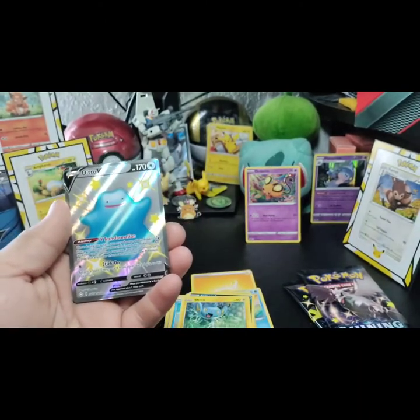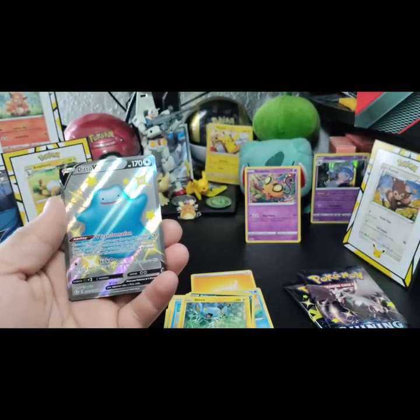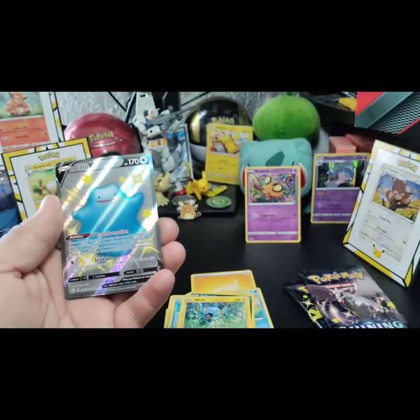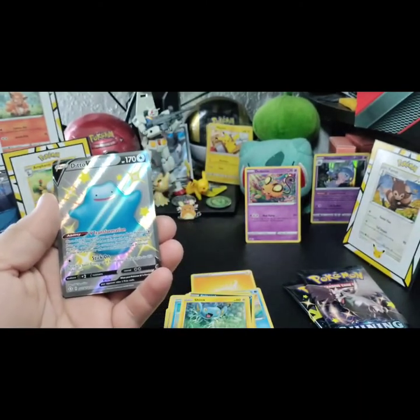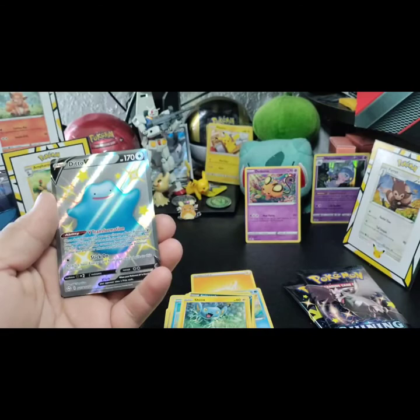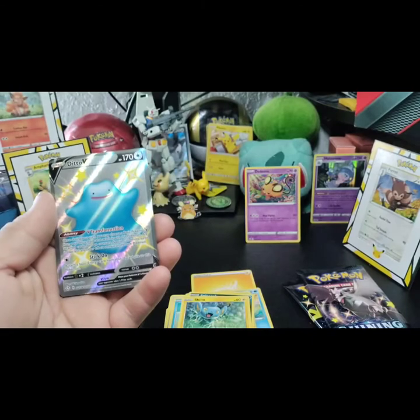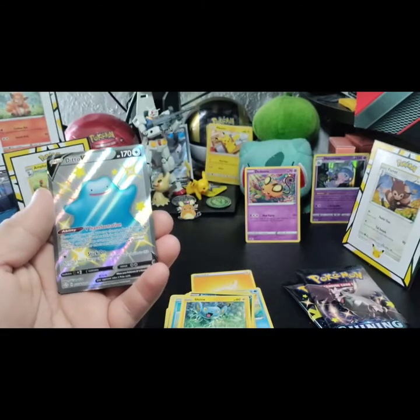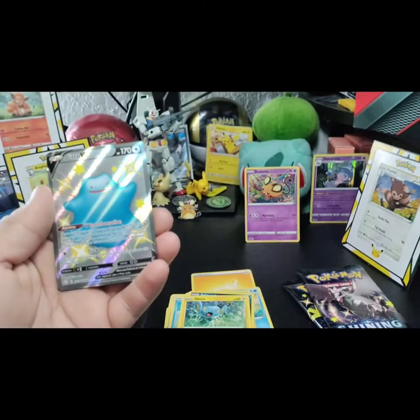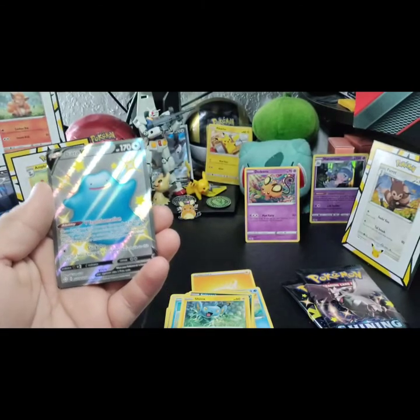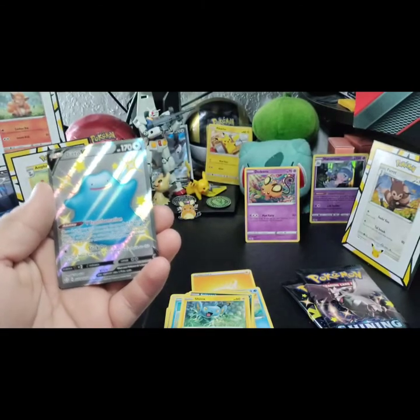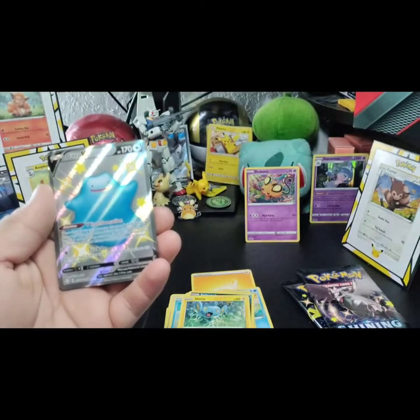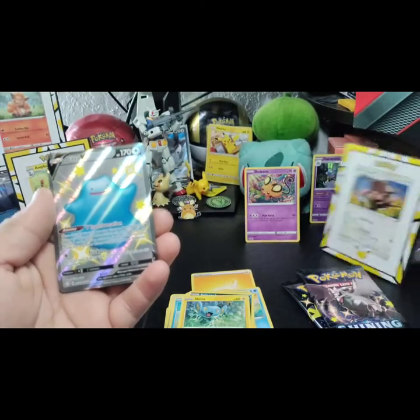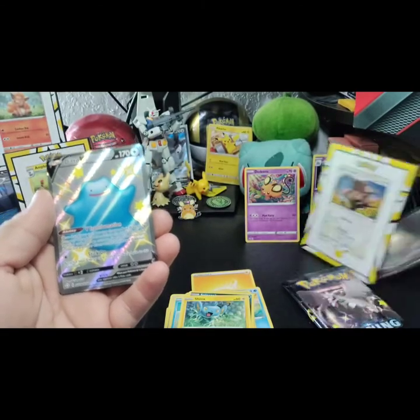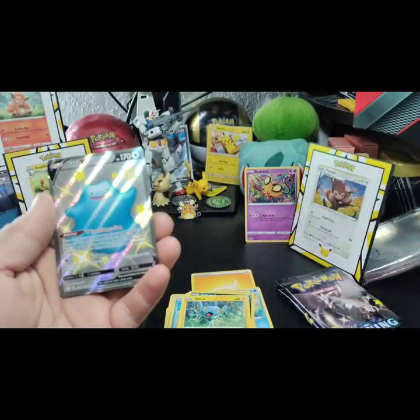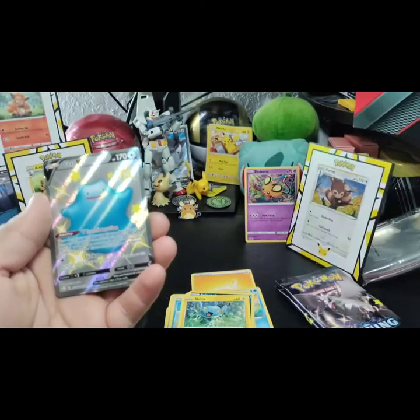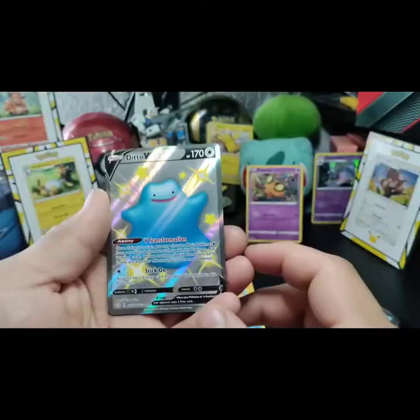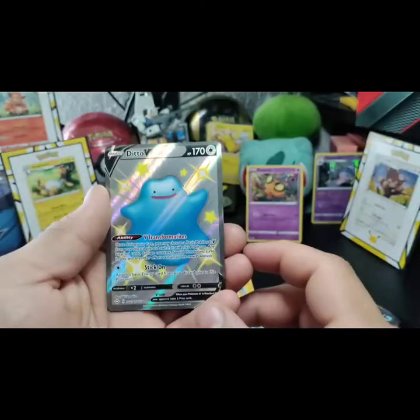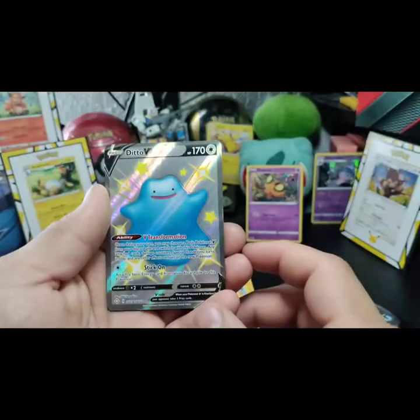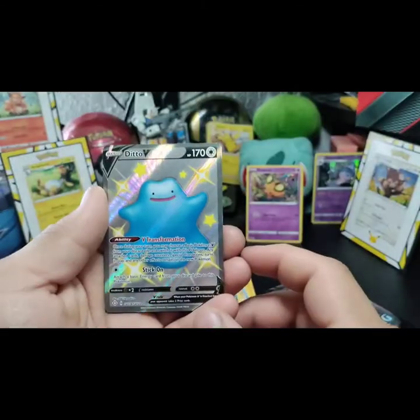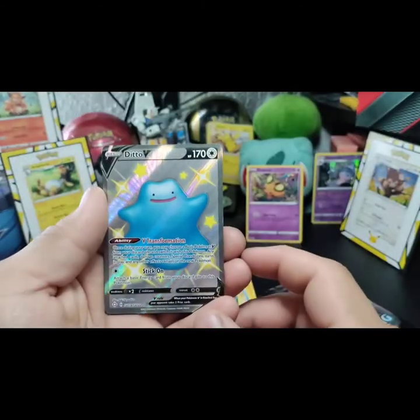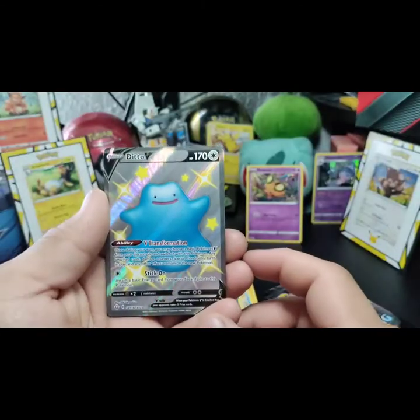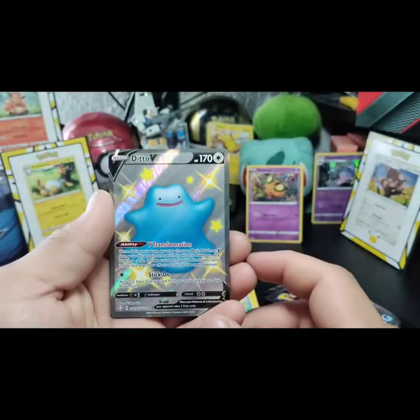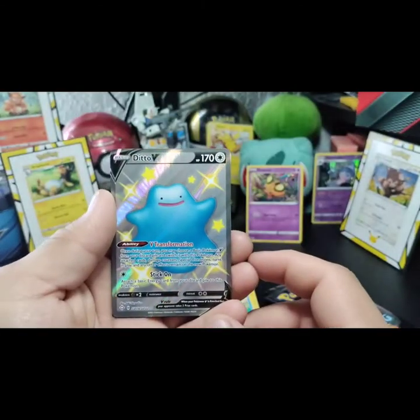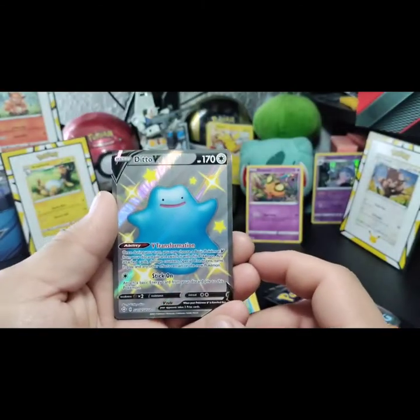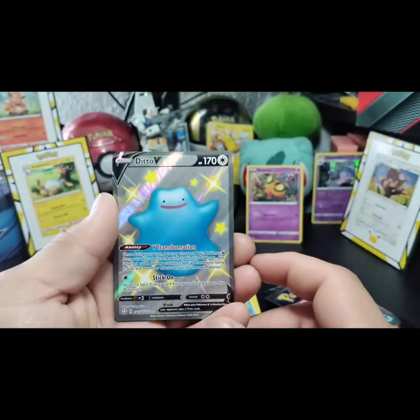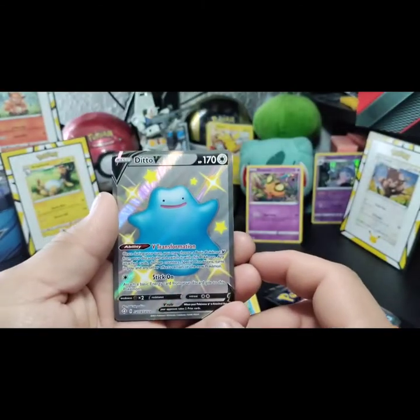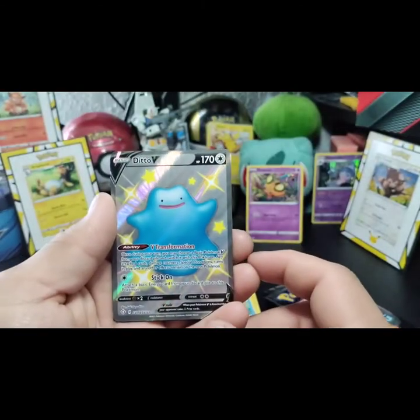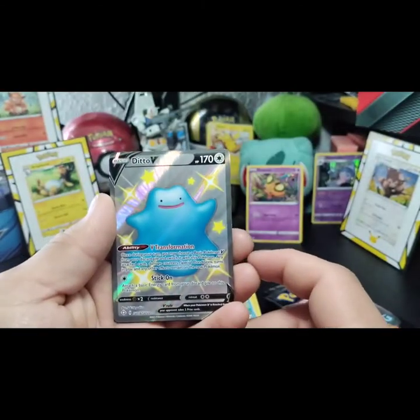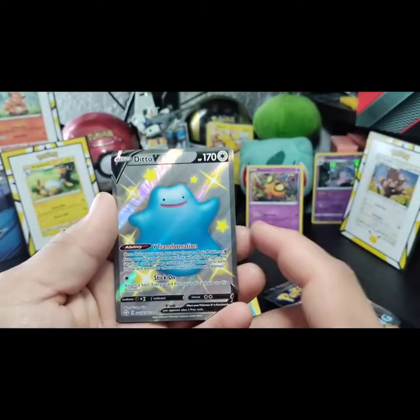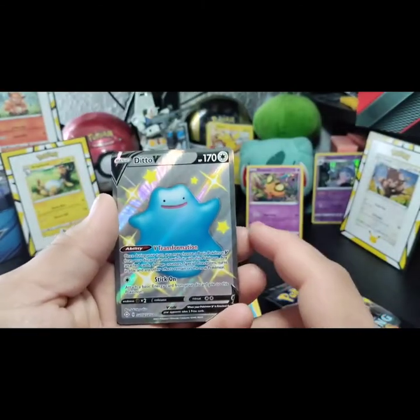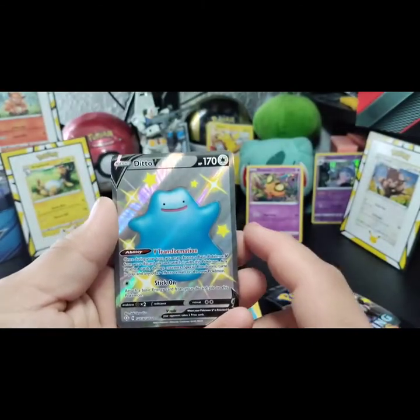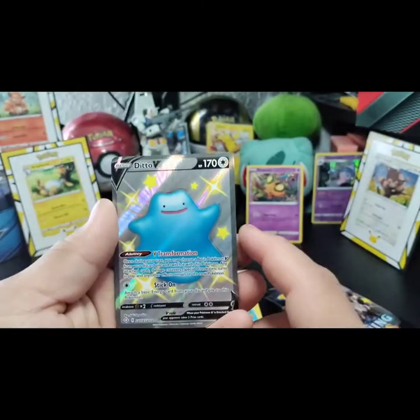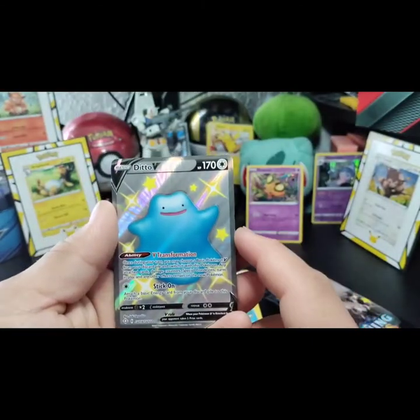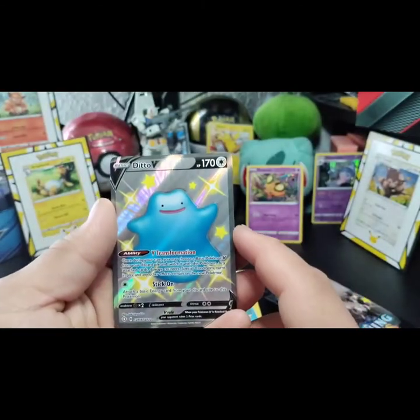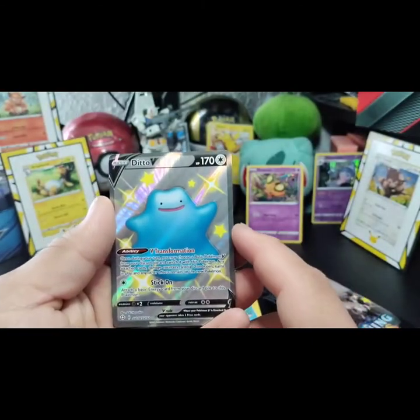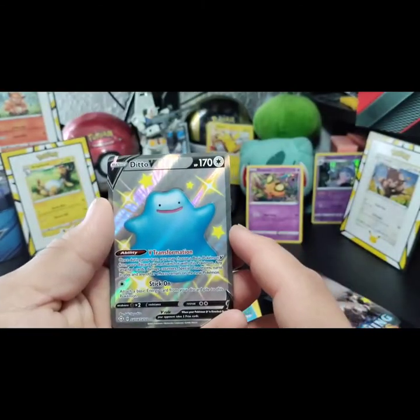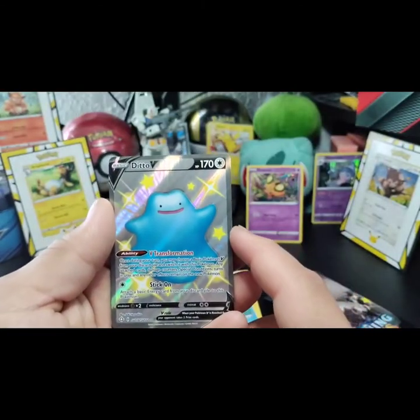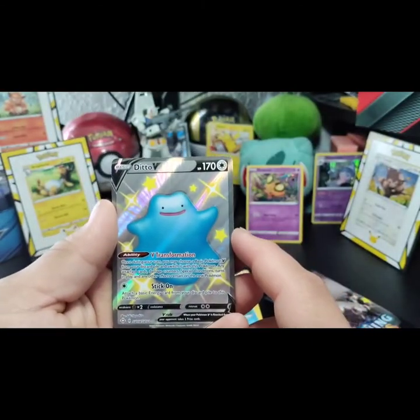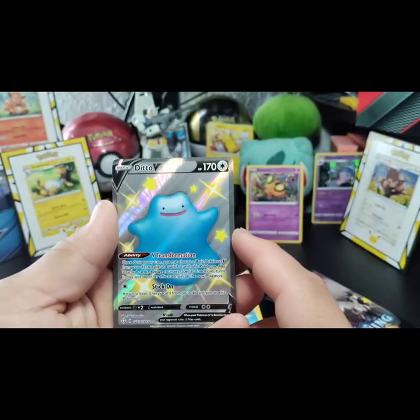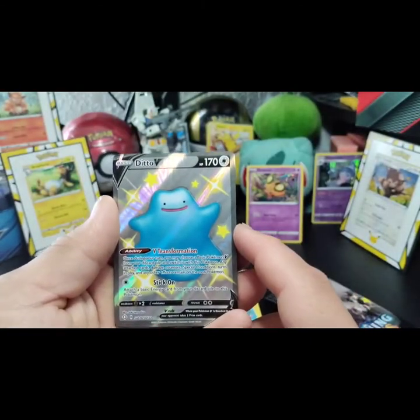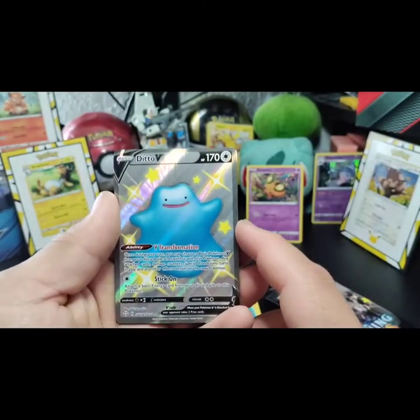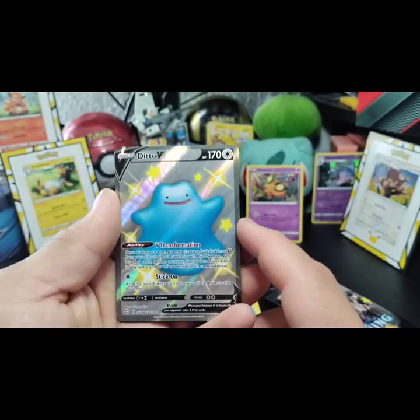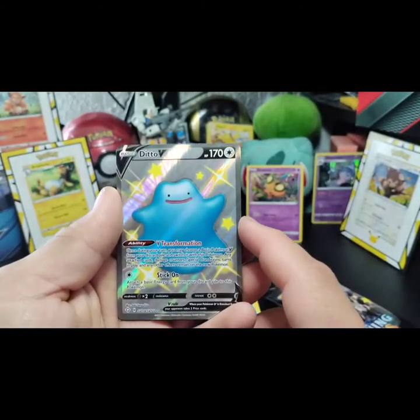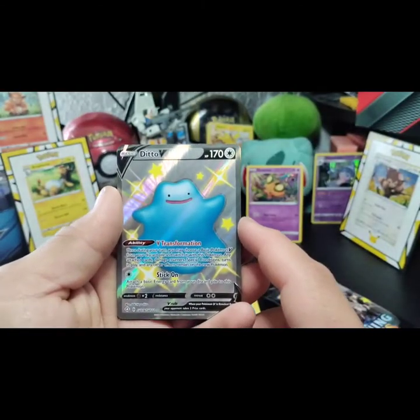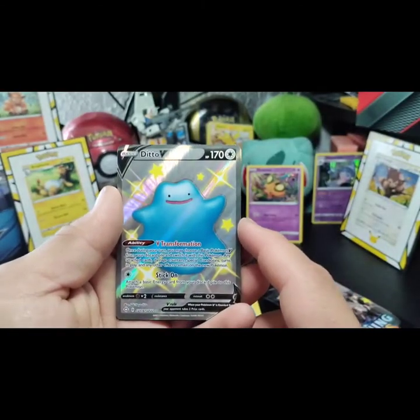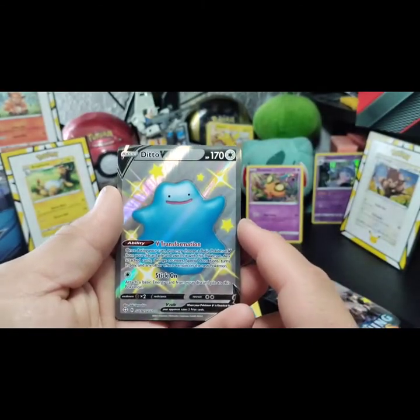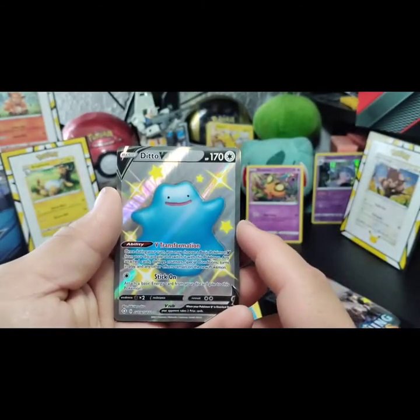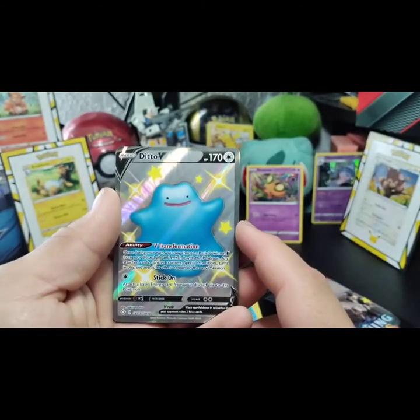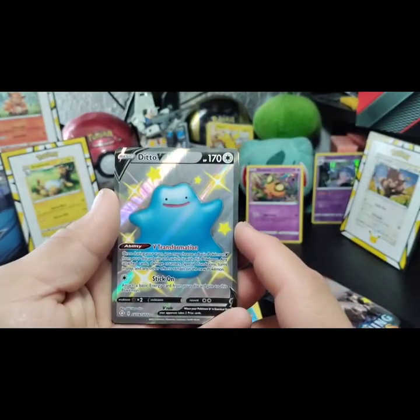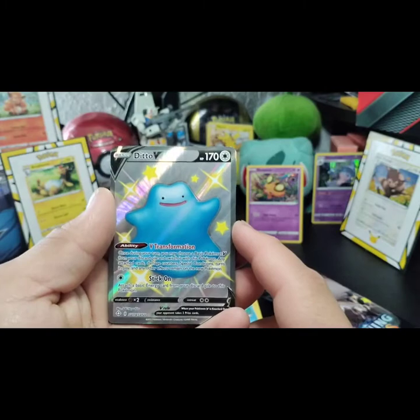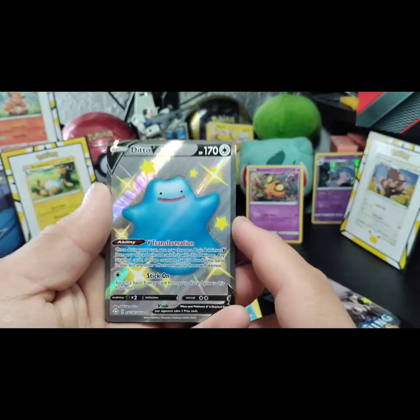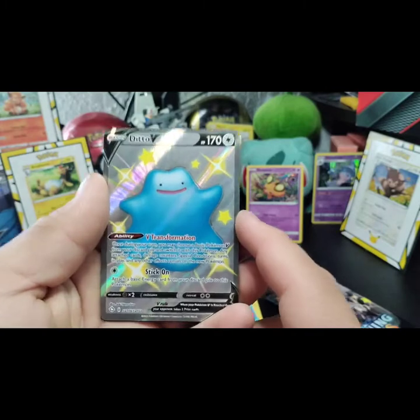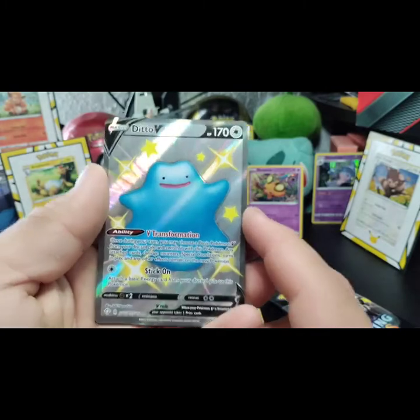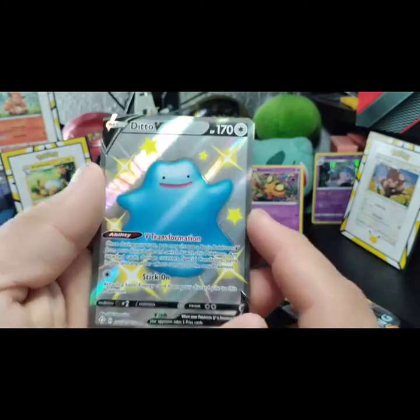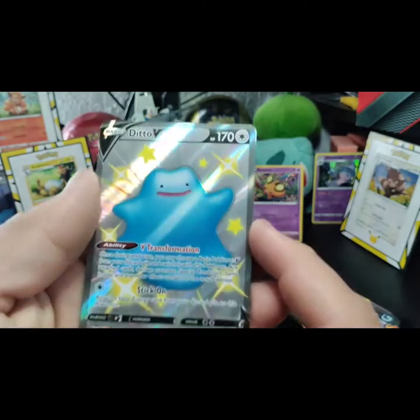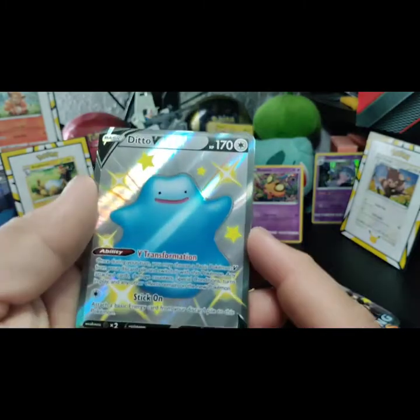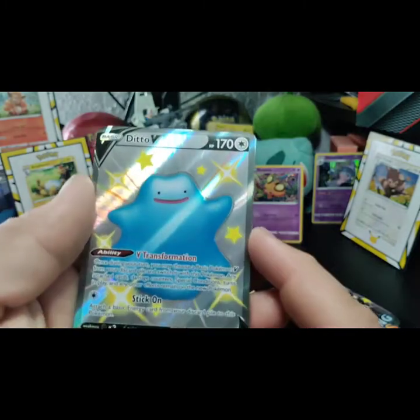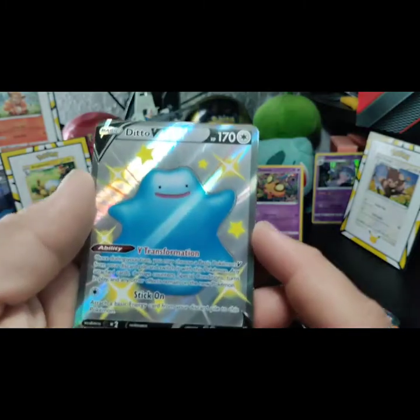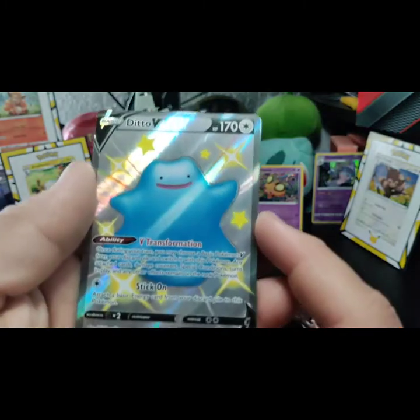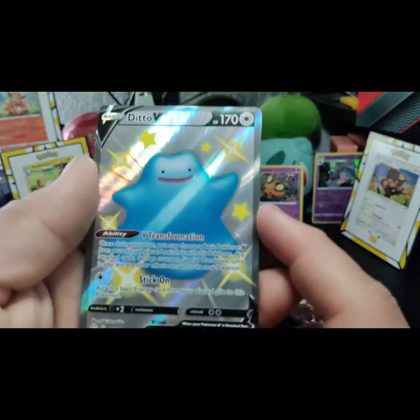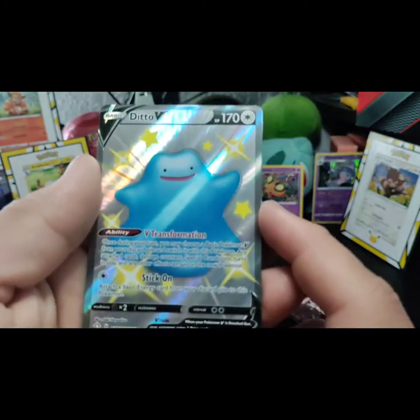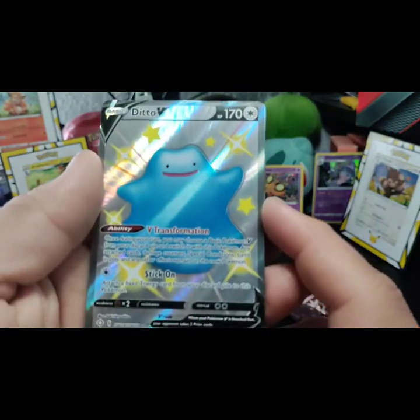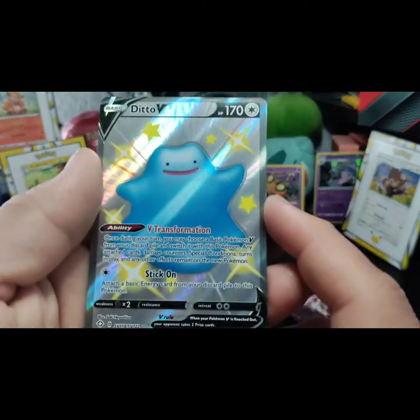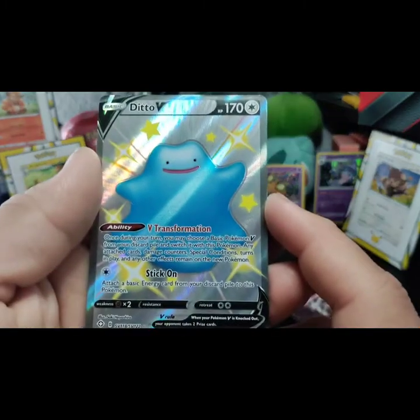It's a four-dot card. So our first hit on our first pack is a Shiny Ditto — look at that, amazing!